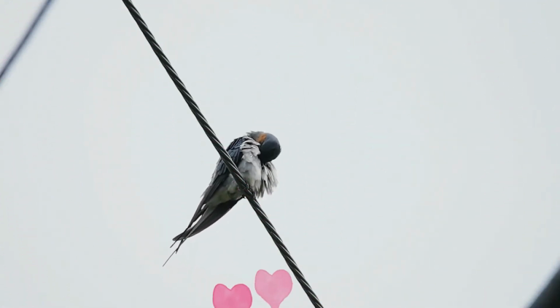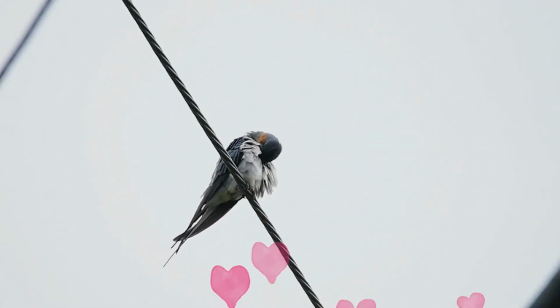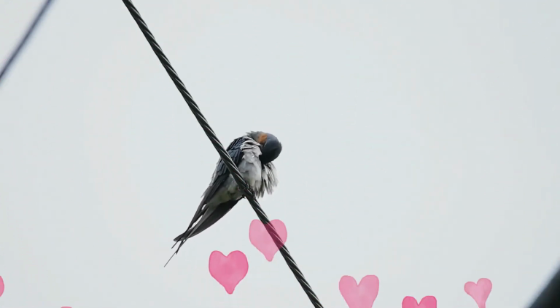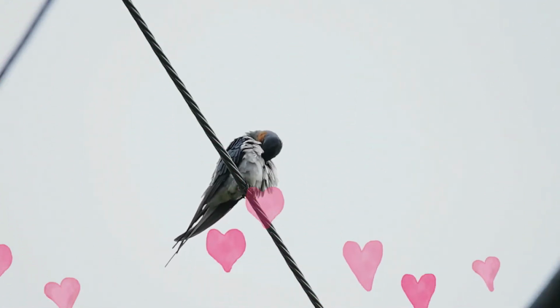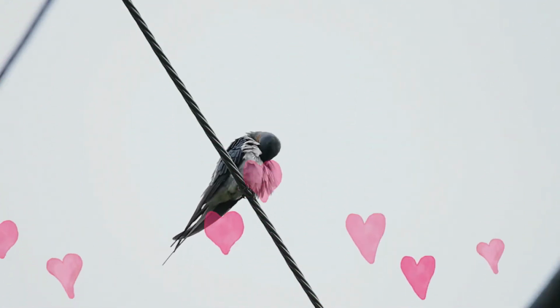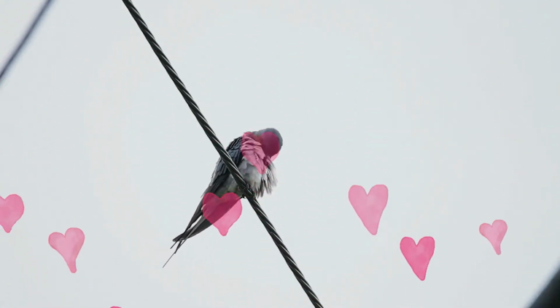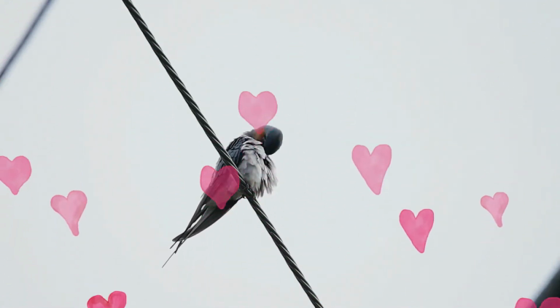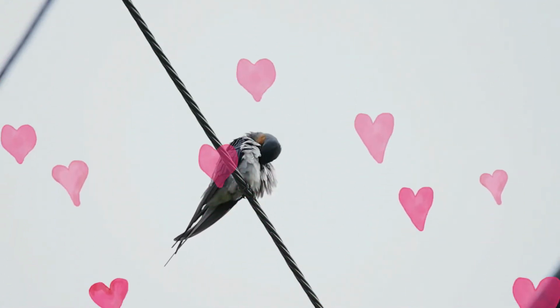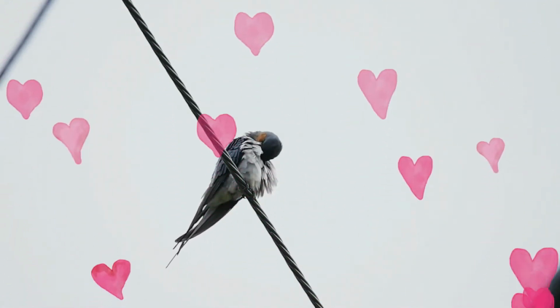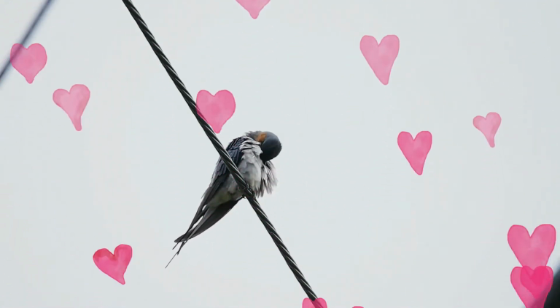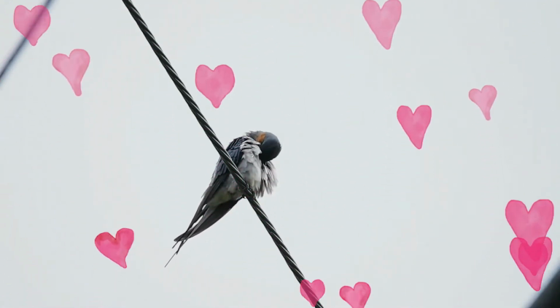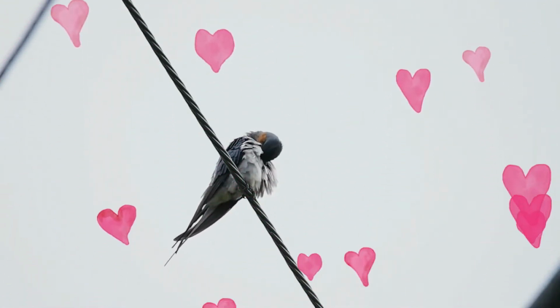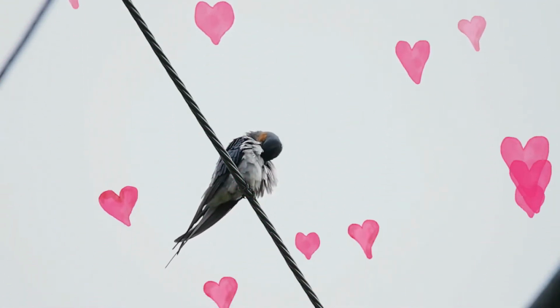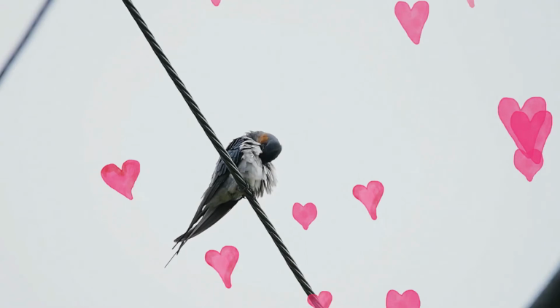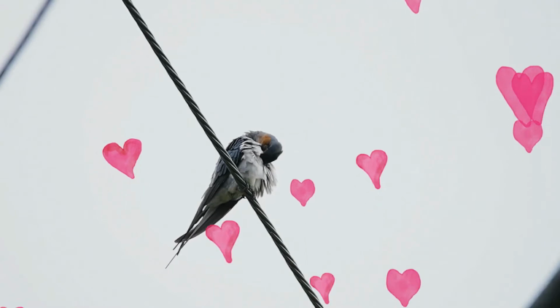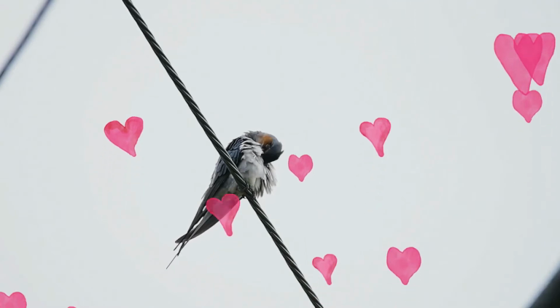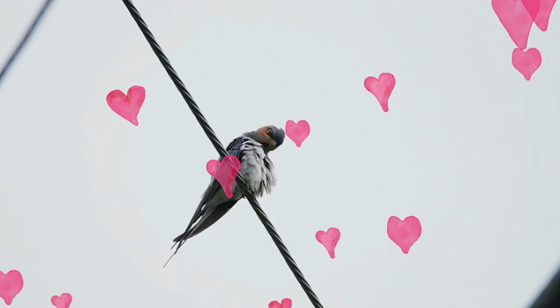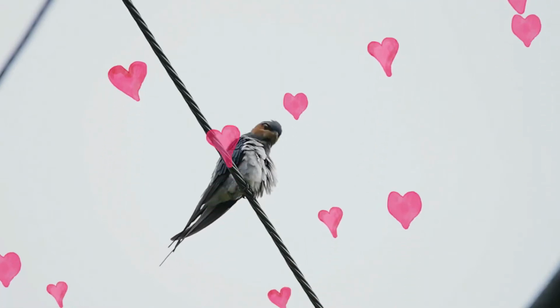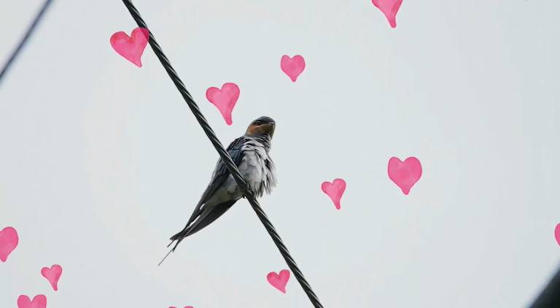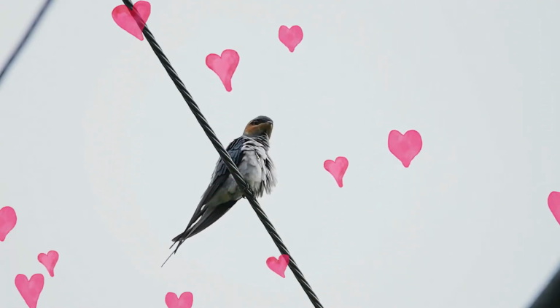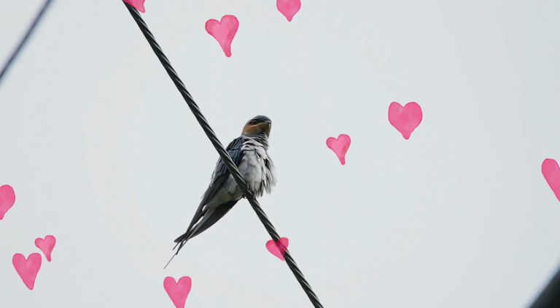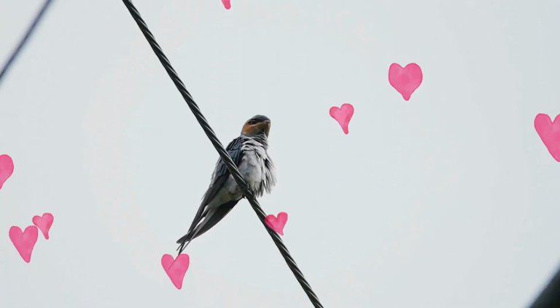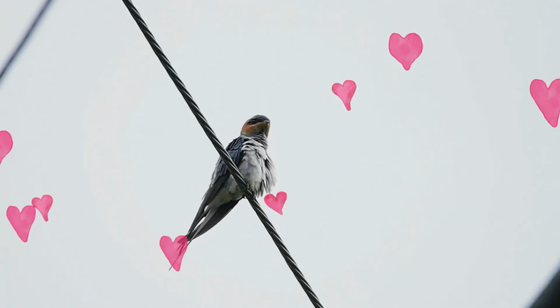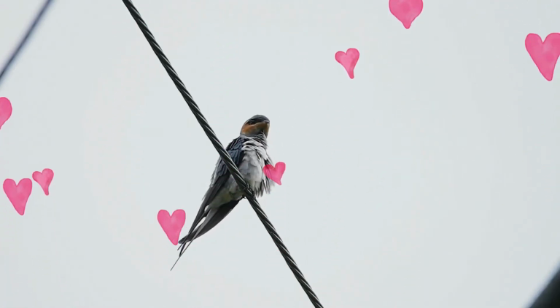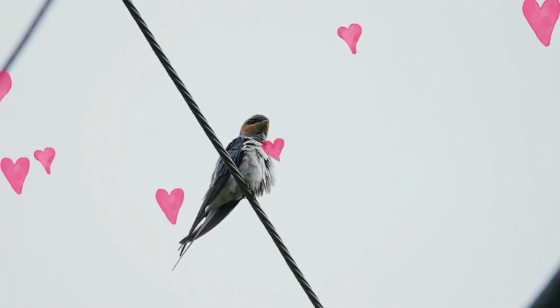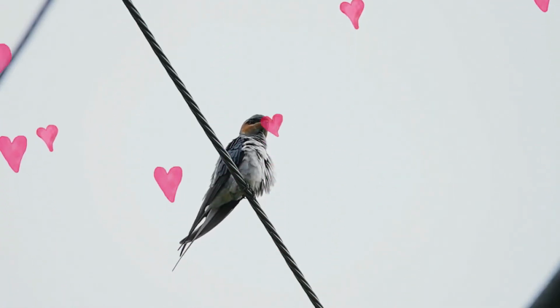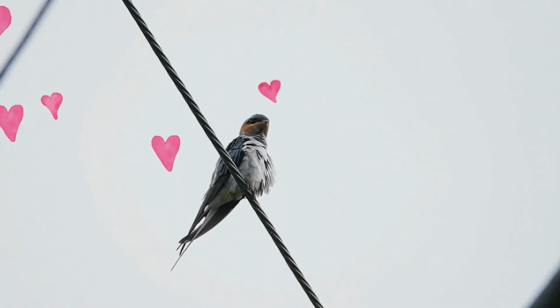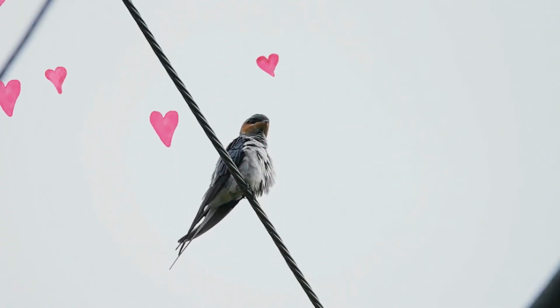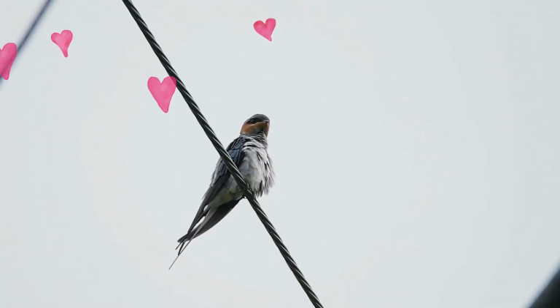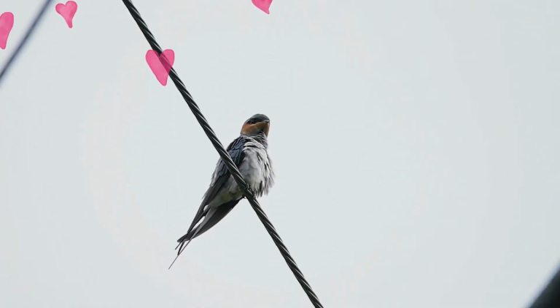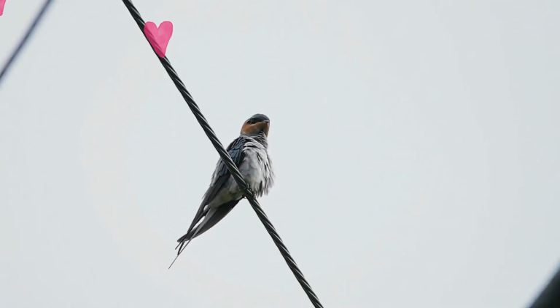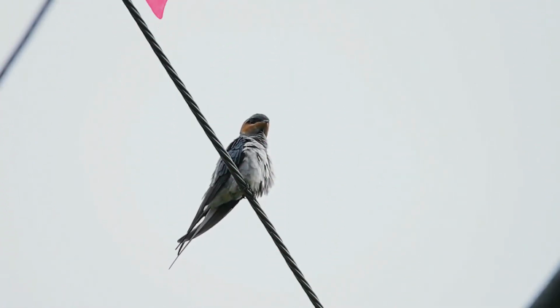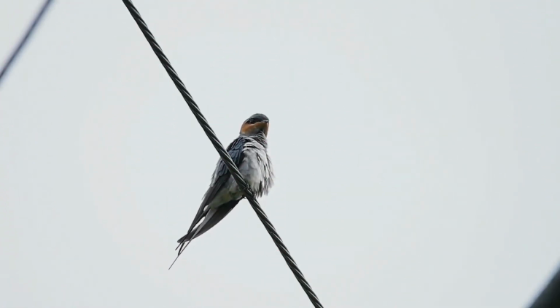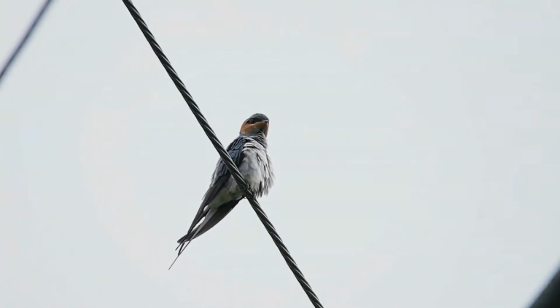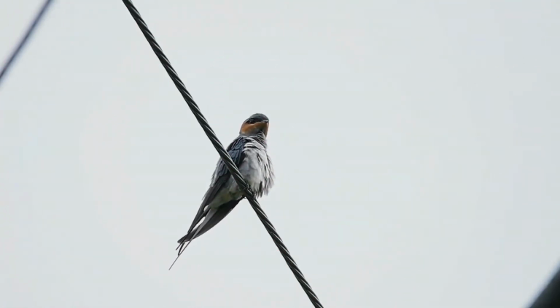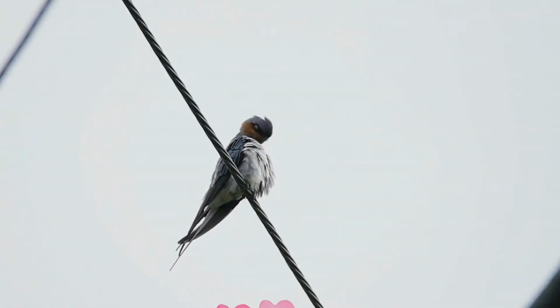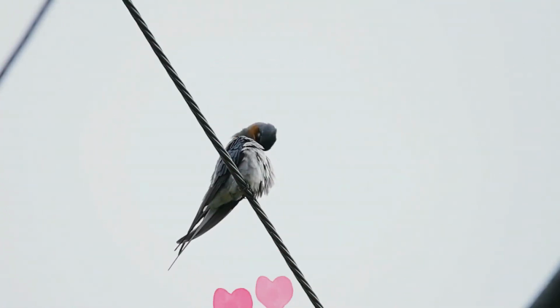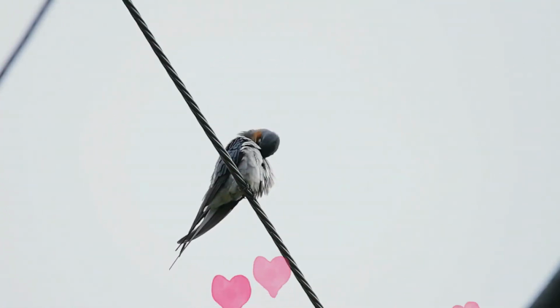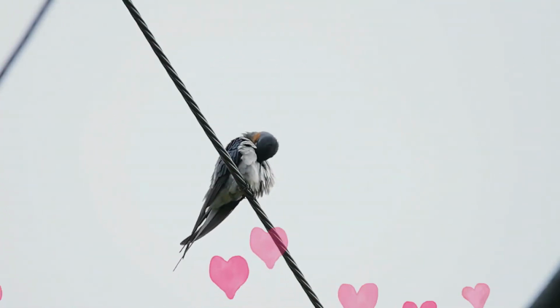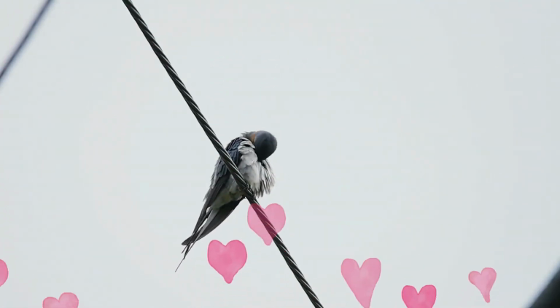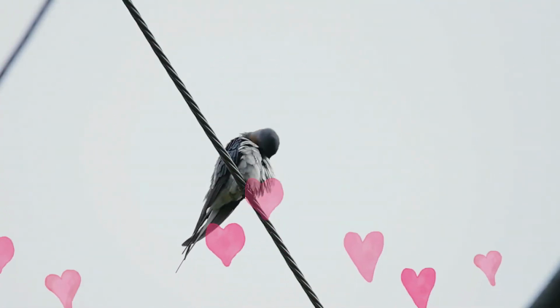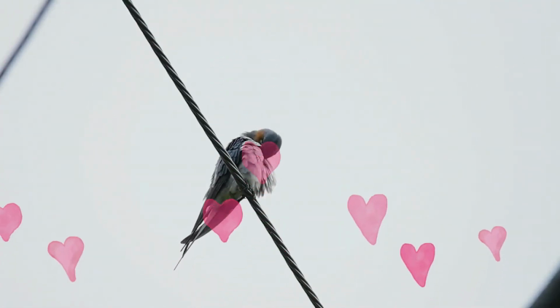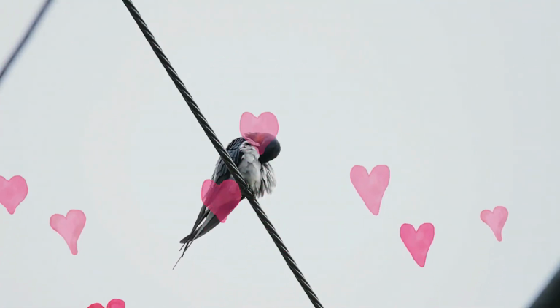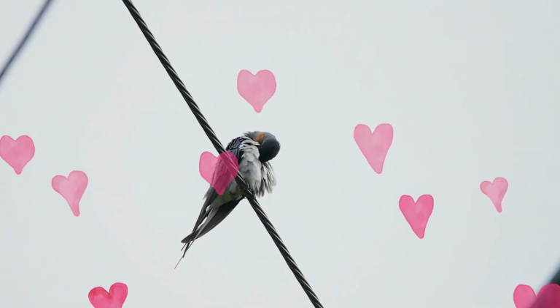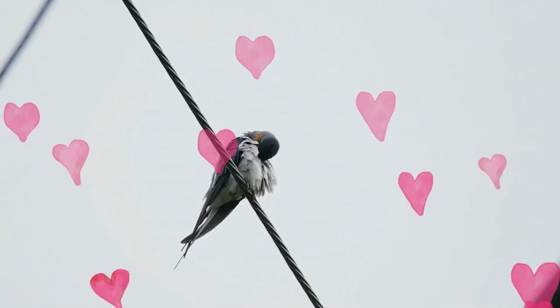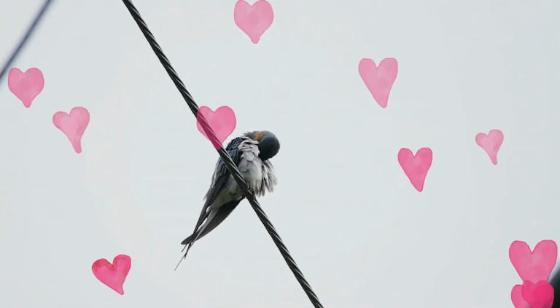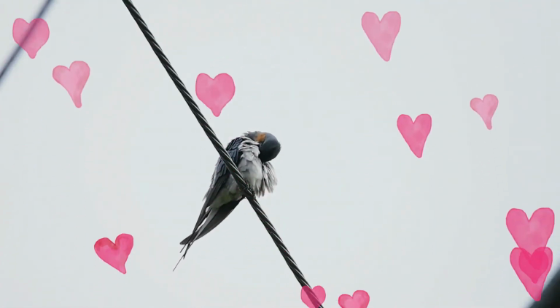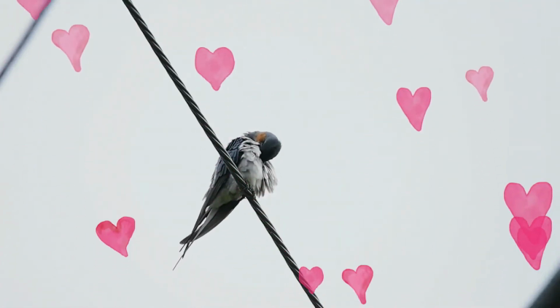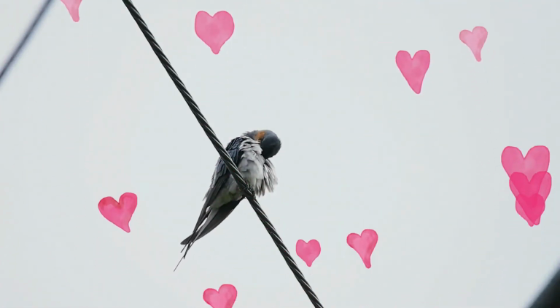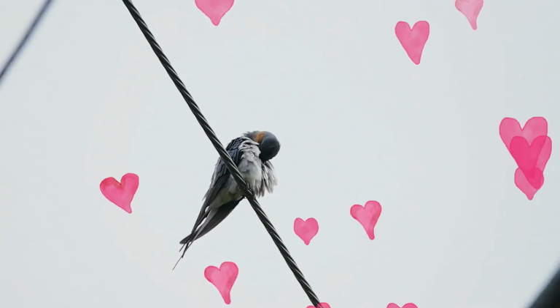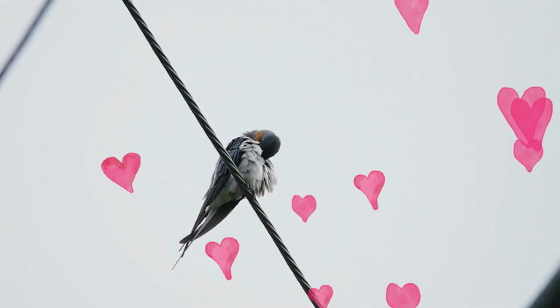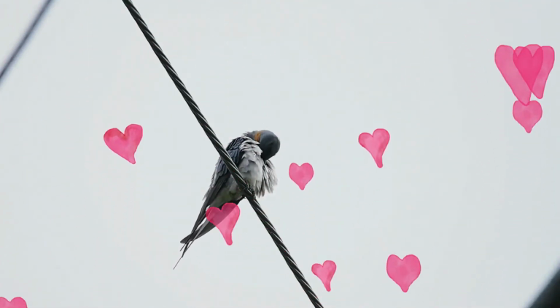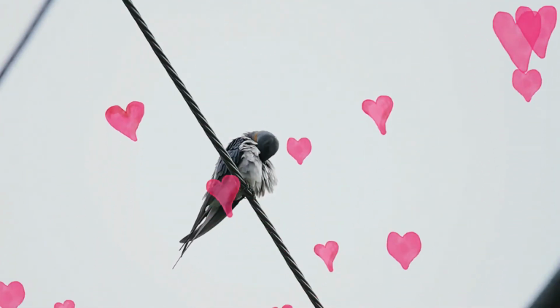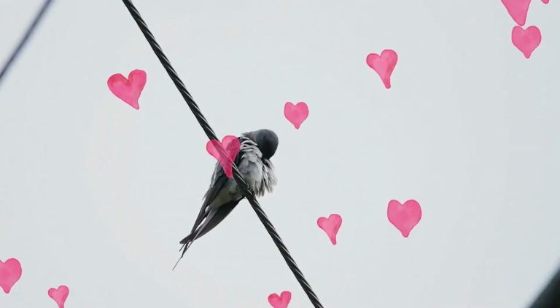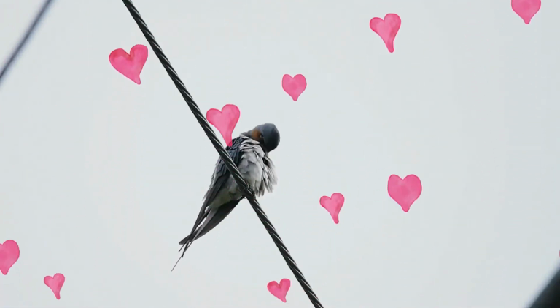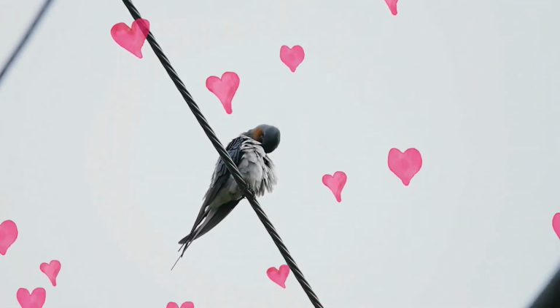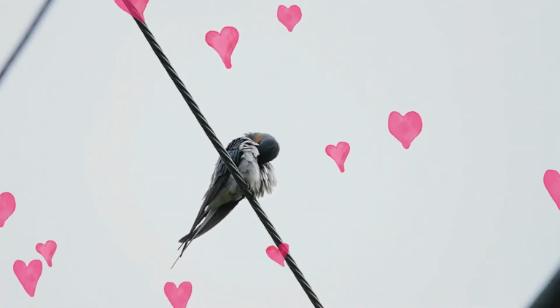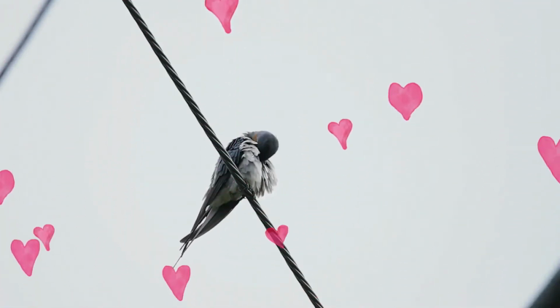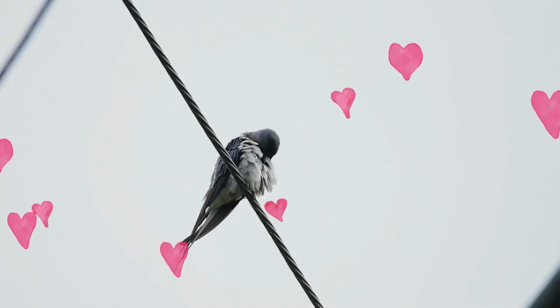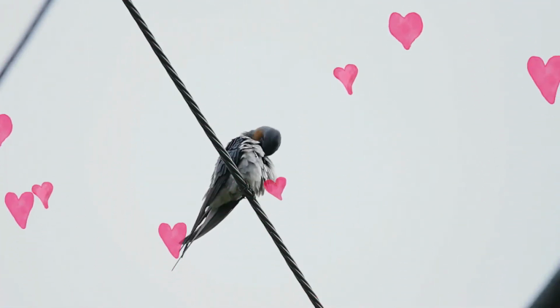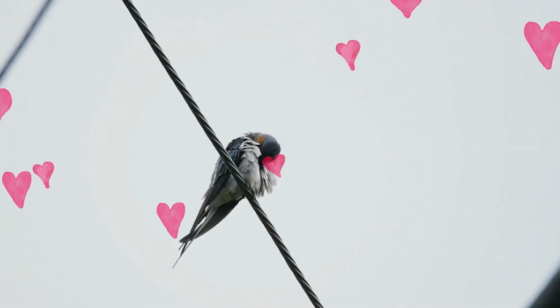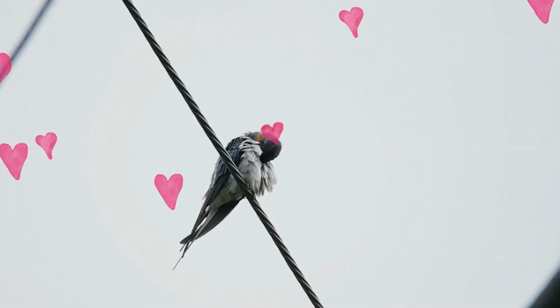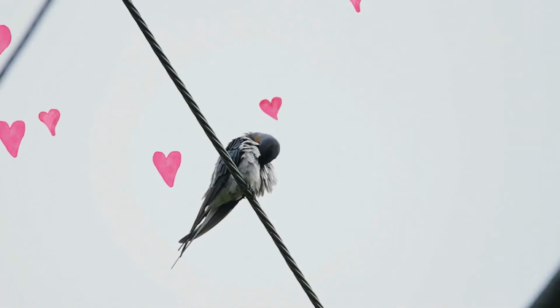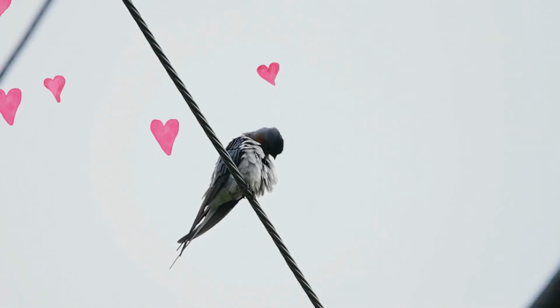It is distinct in flight, with long, bowed wings and a deeply forked tail that usually appears narrow and pointed.